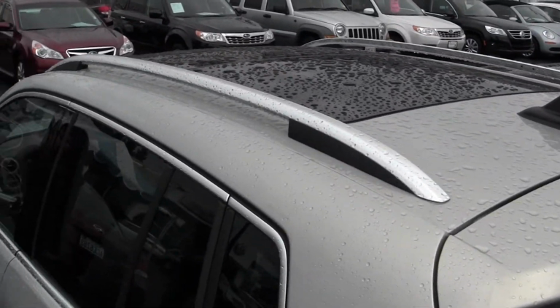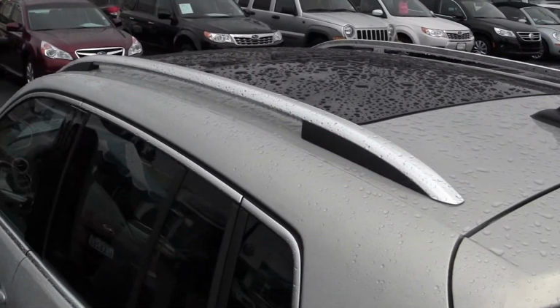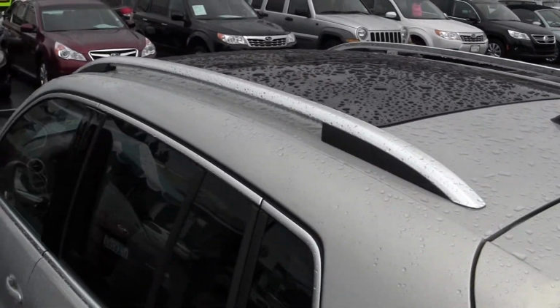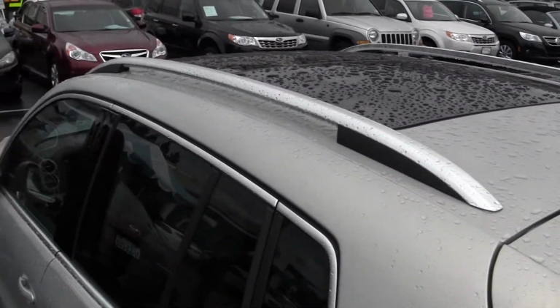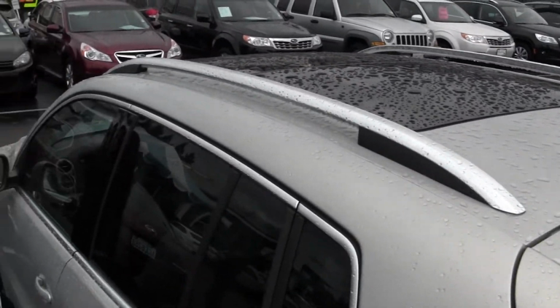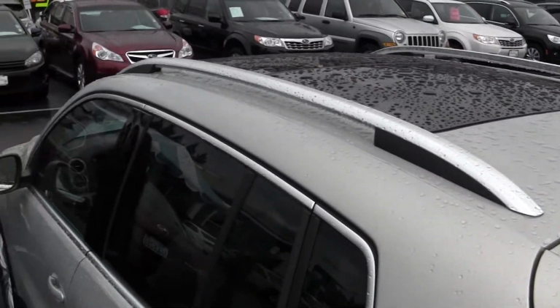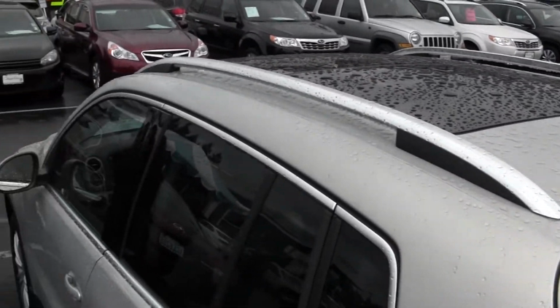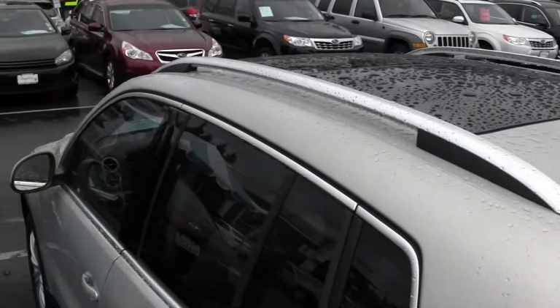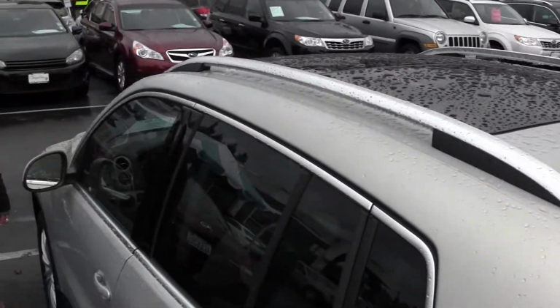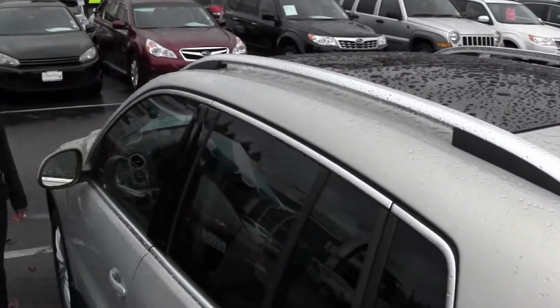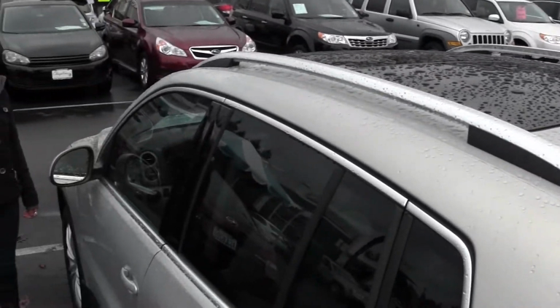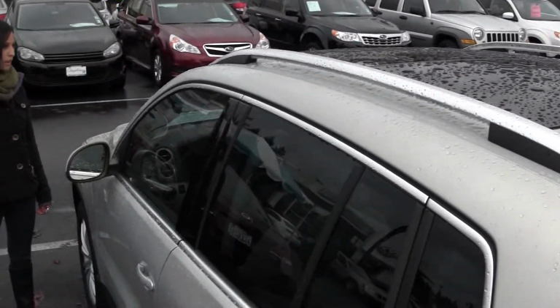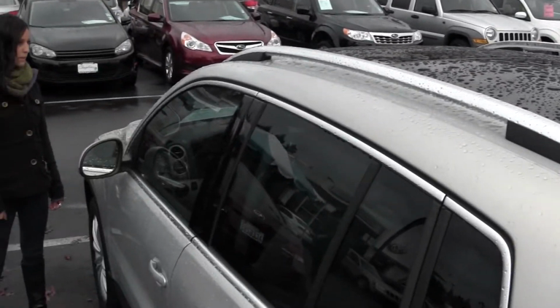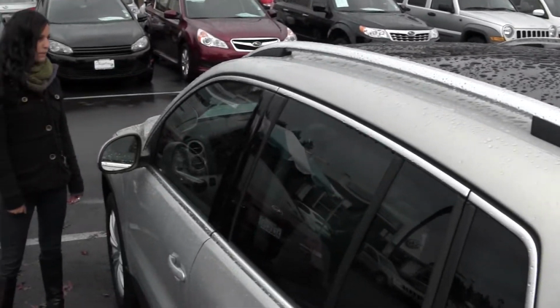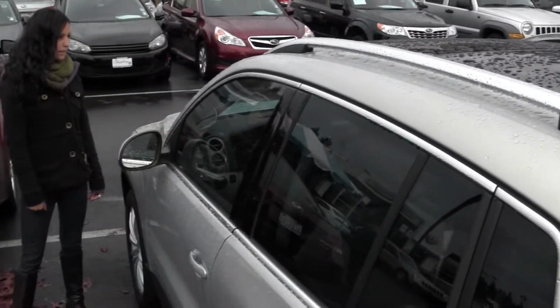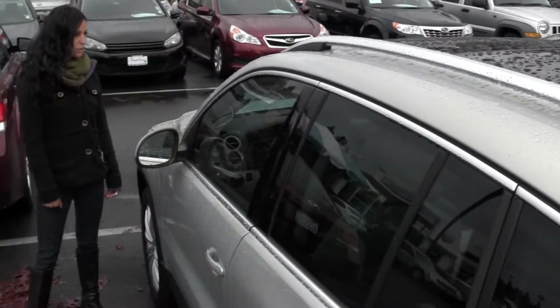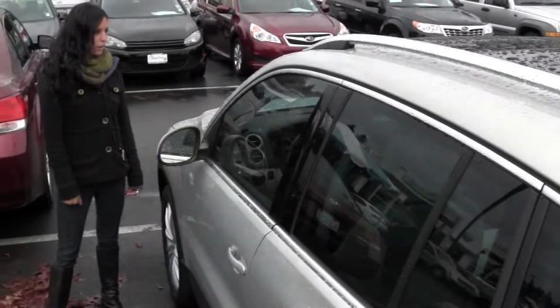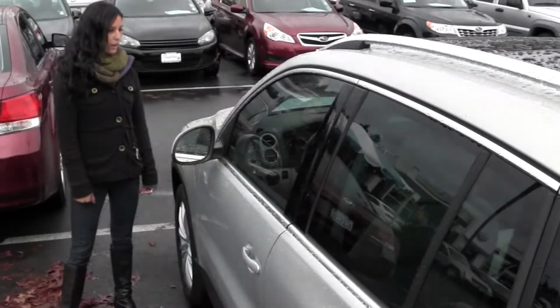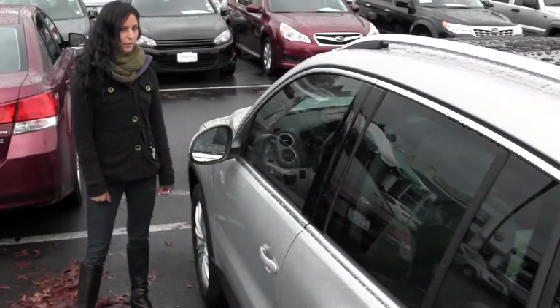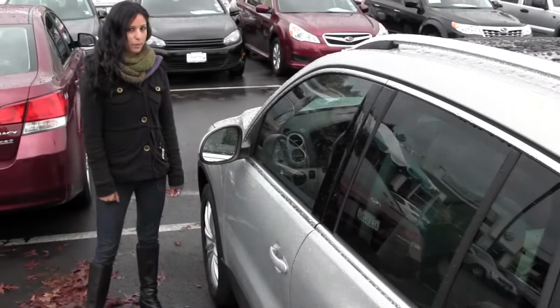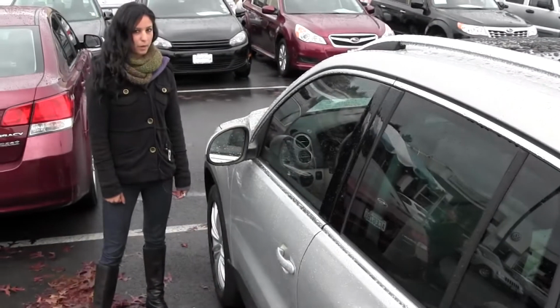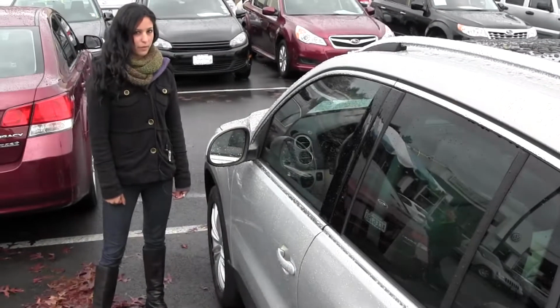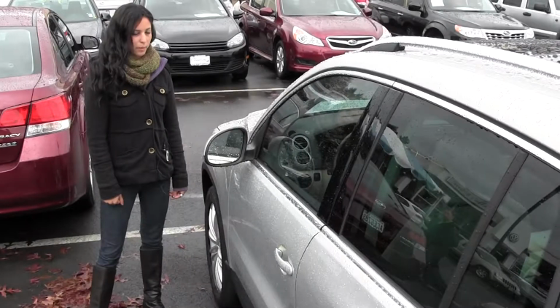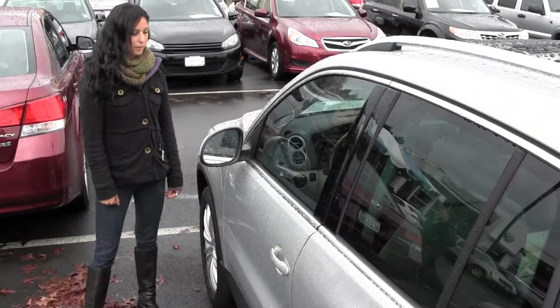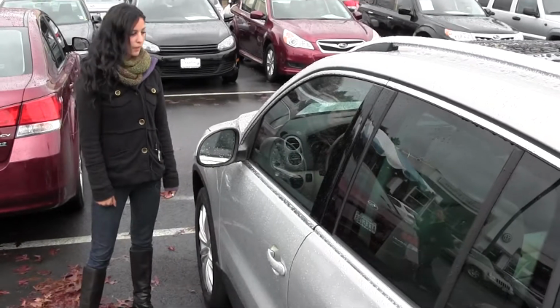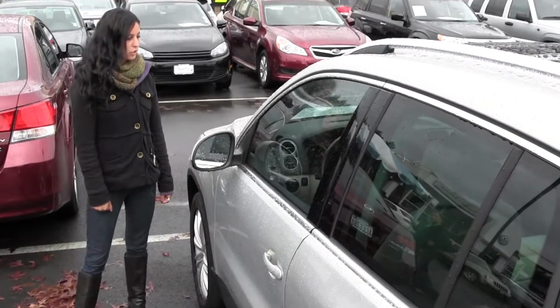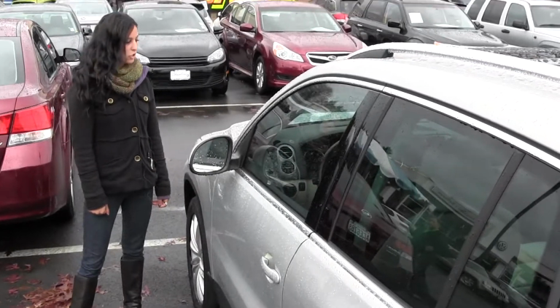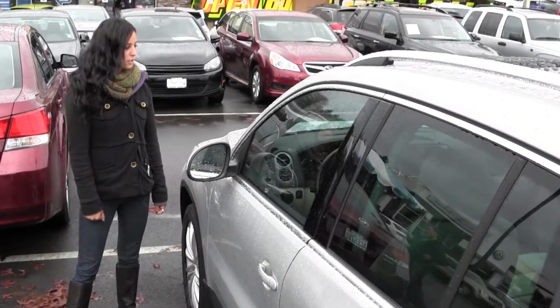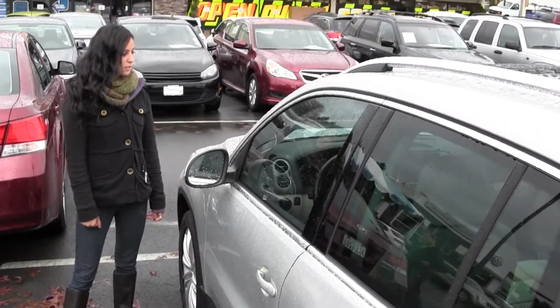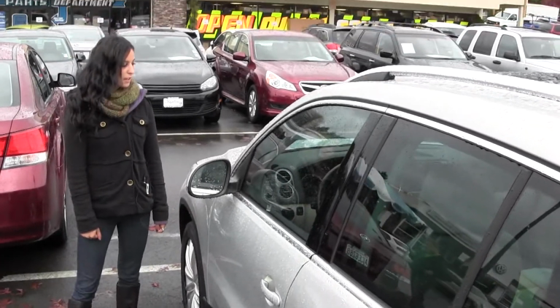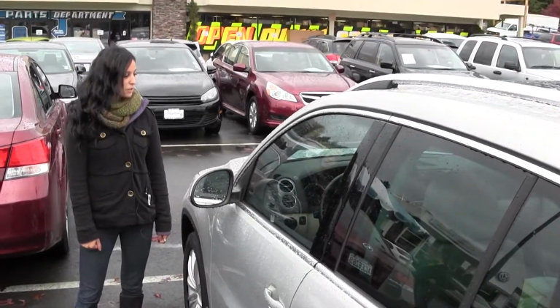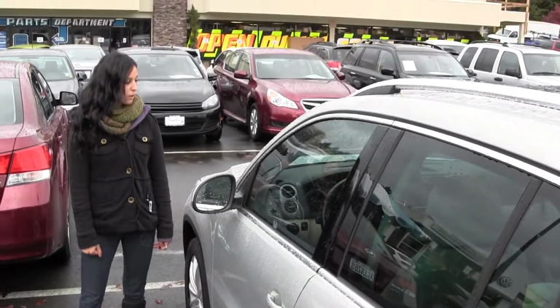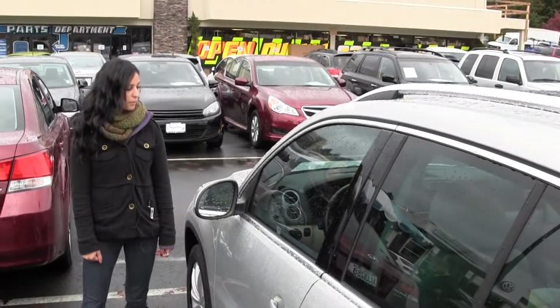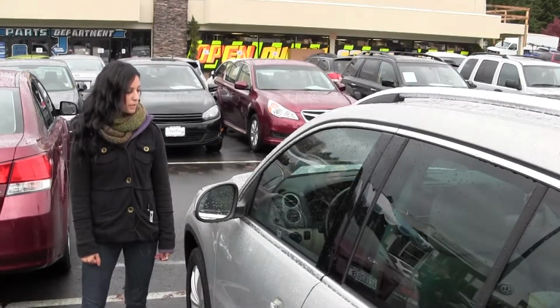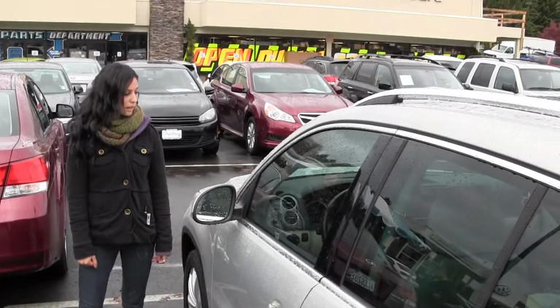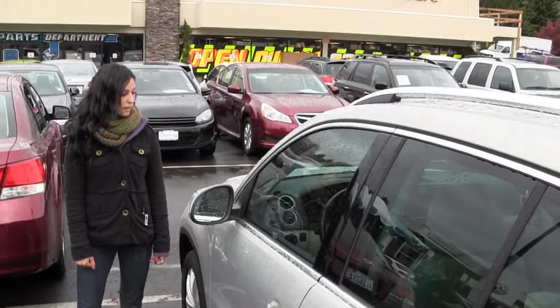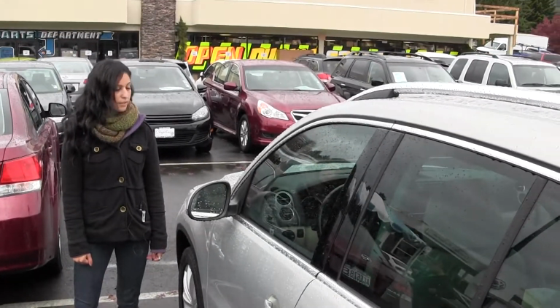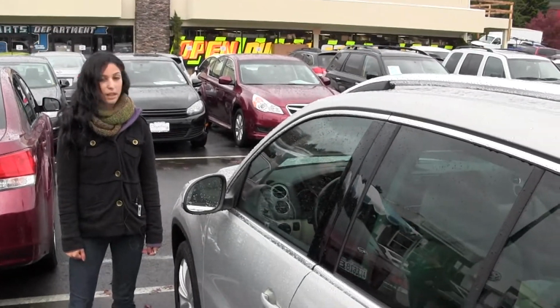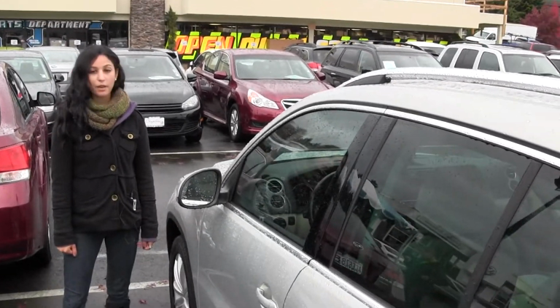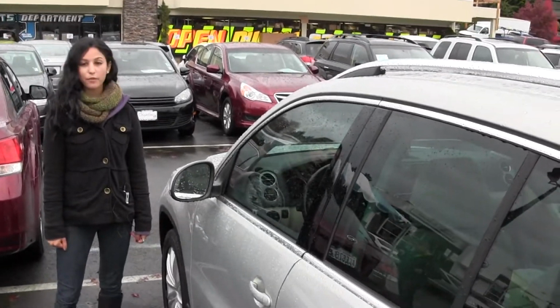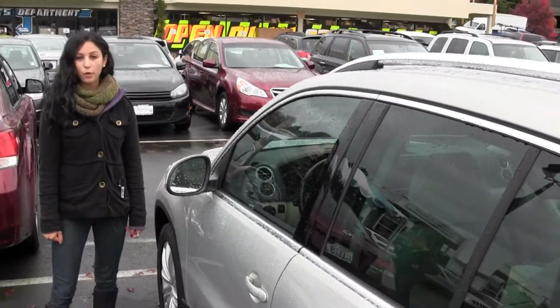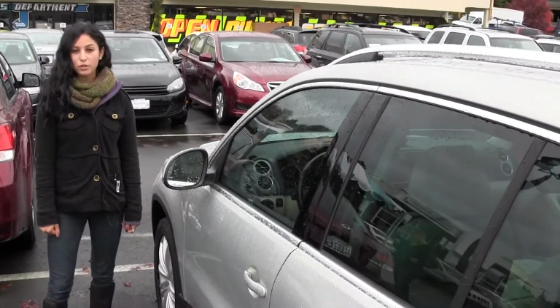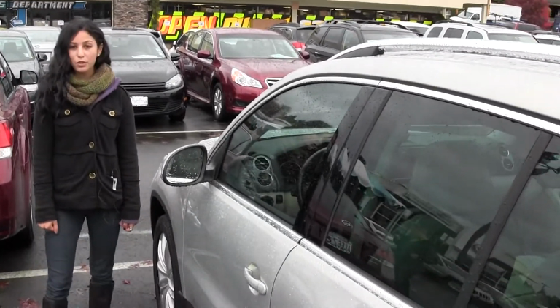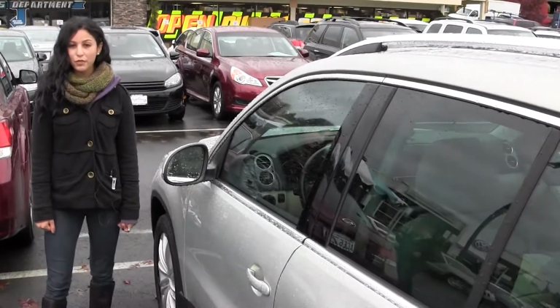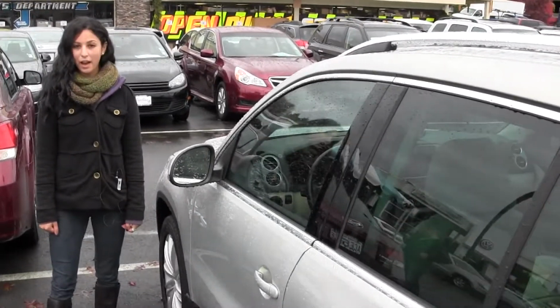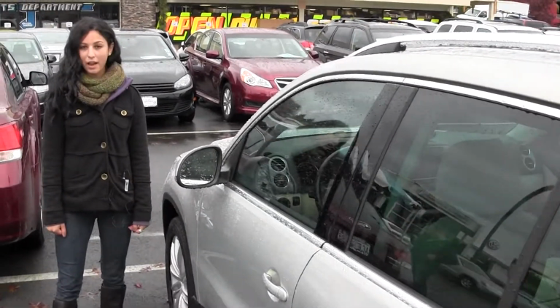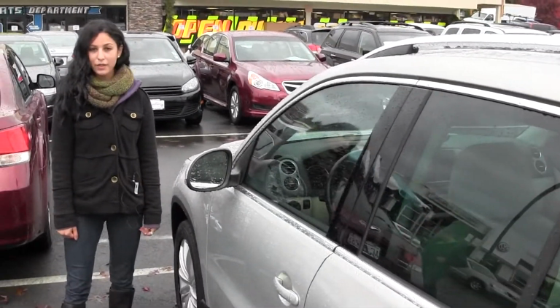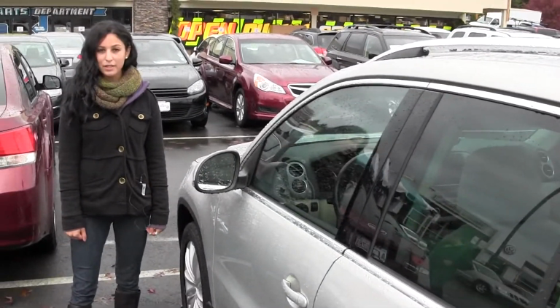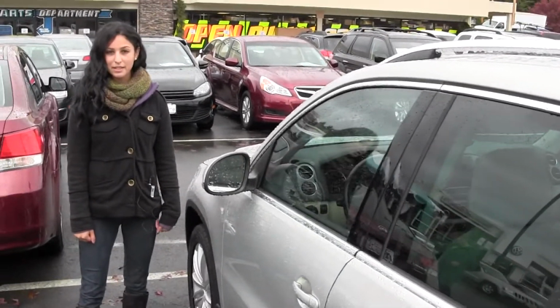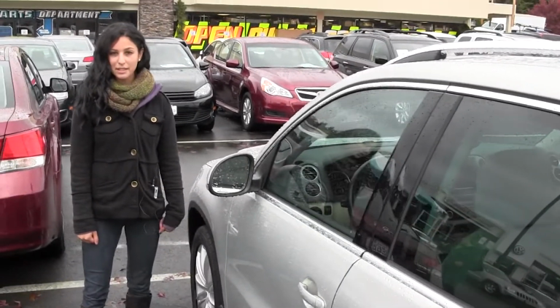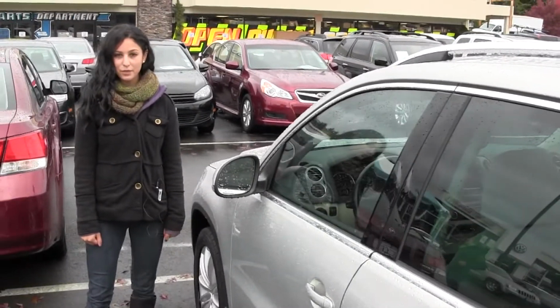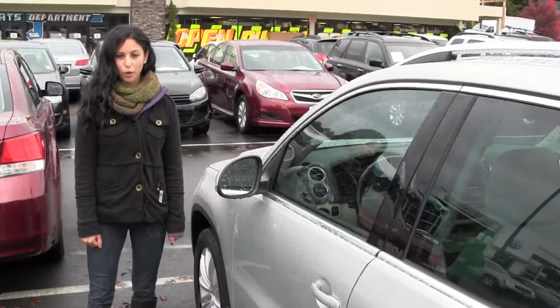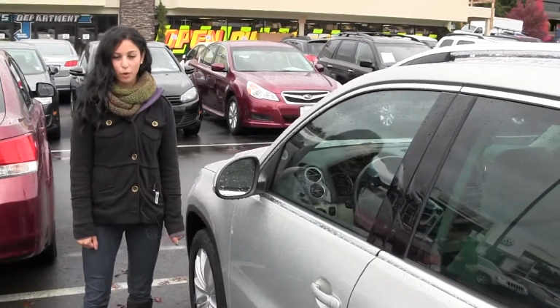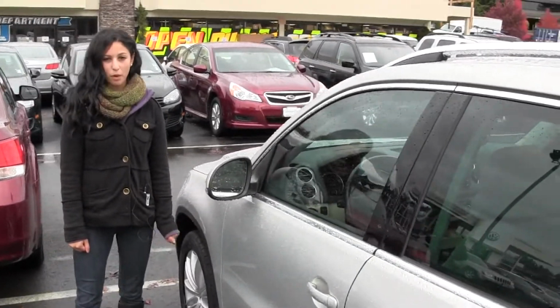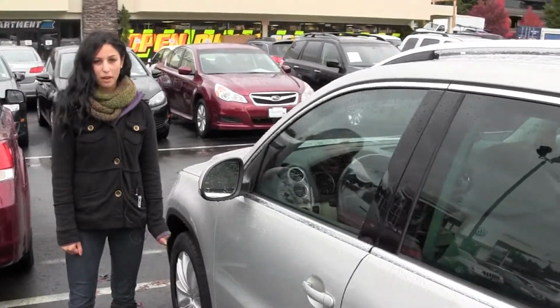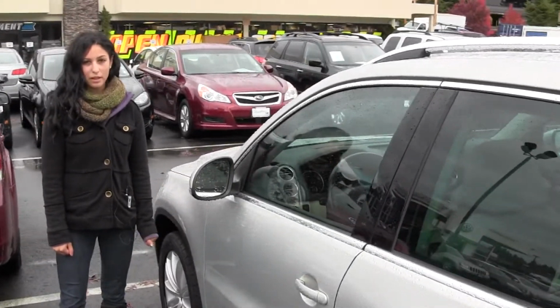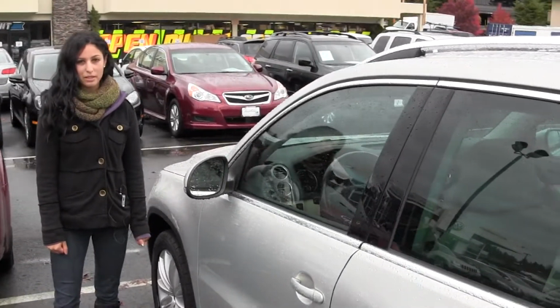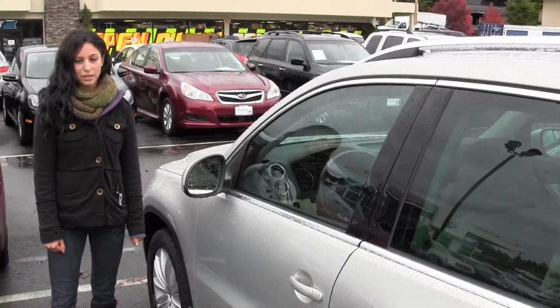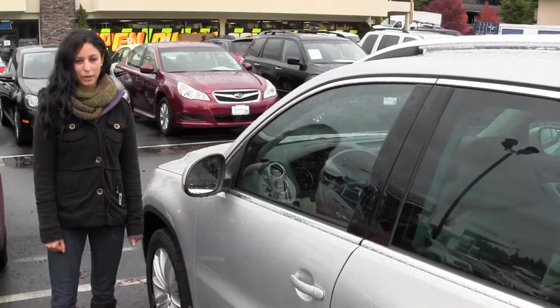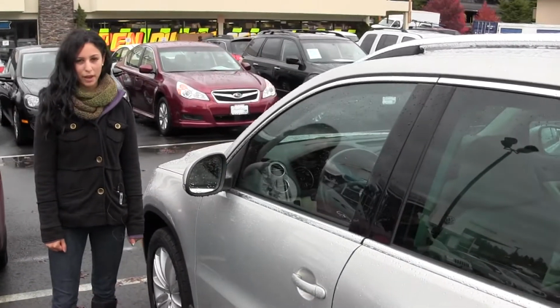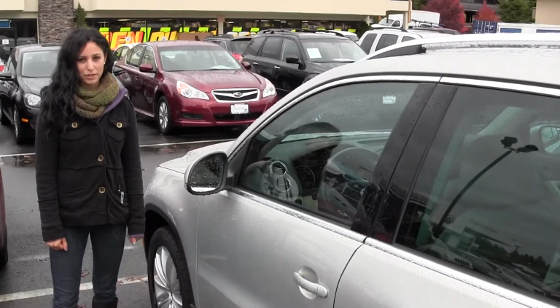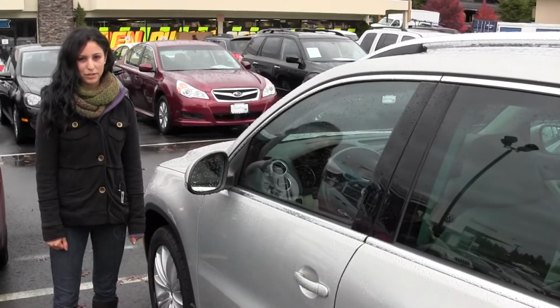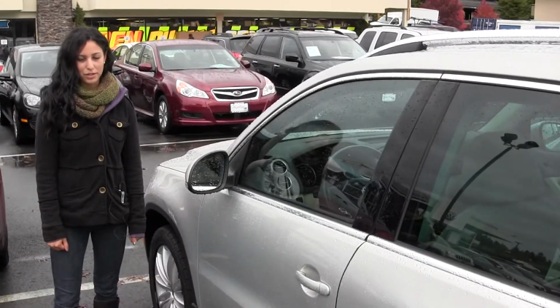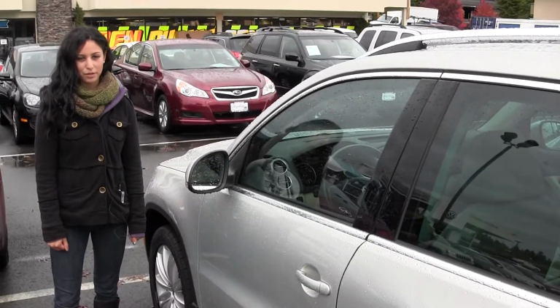Give us a call today to set up a test drive with one of our professional sales representatives at 425-641-2002.